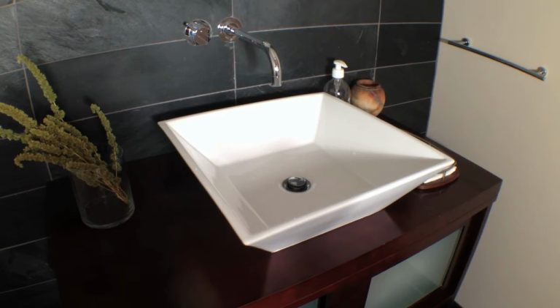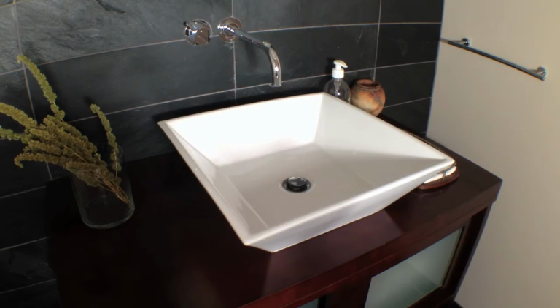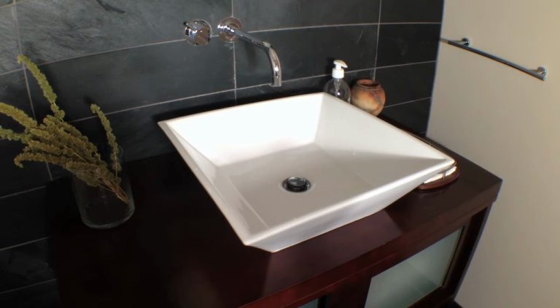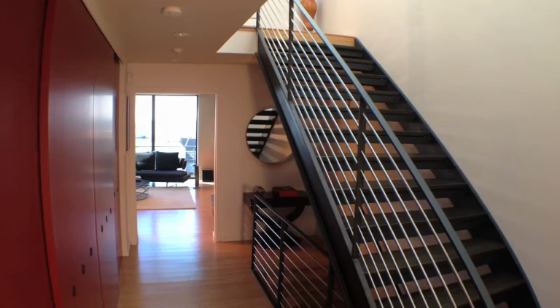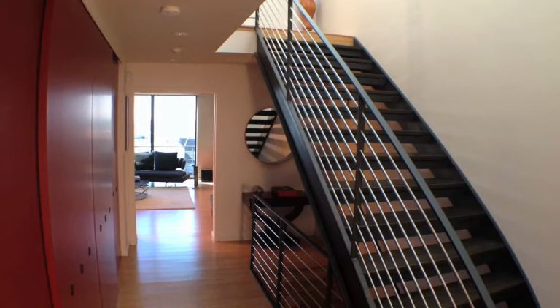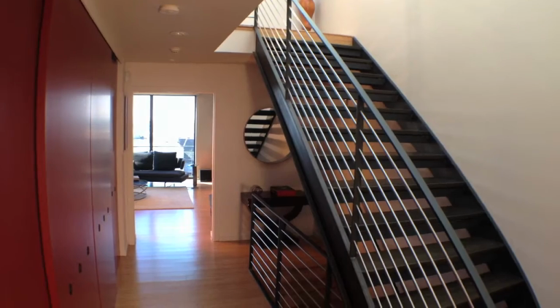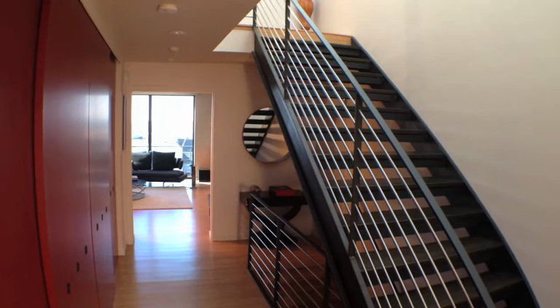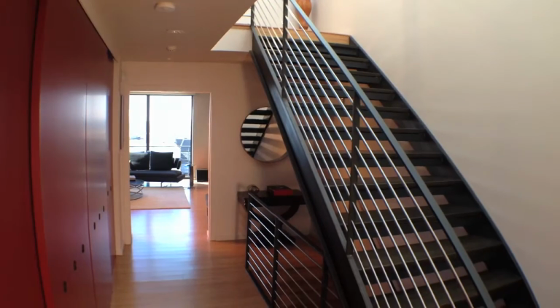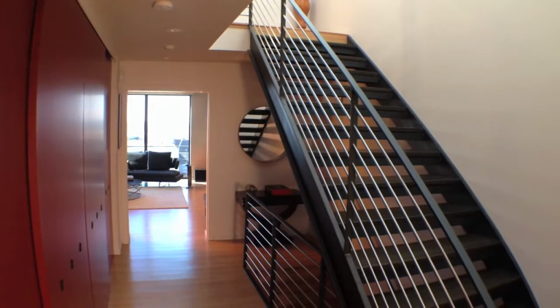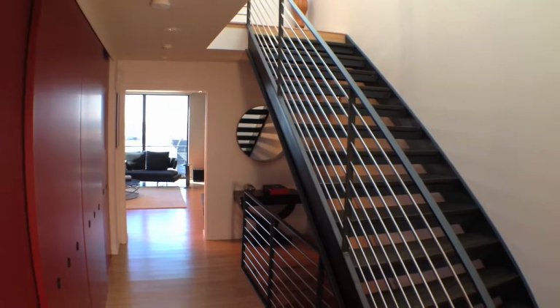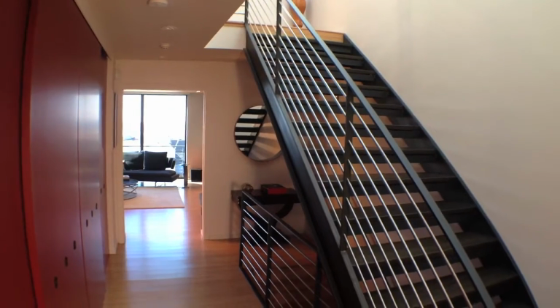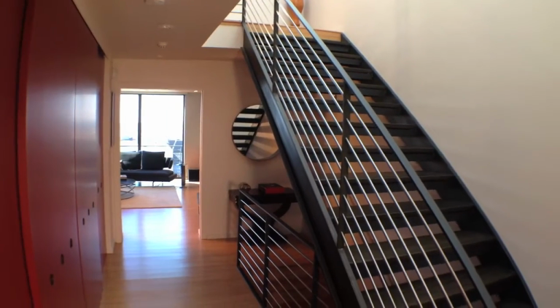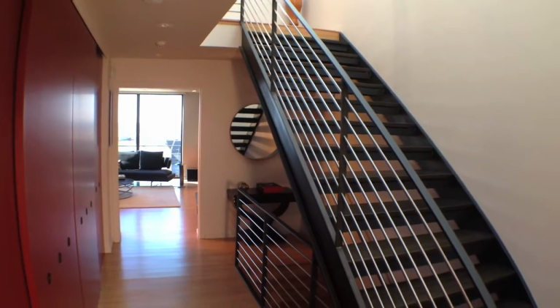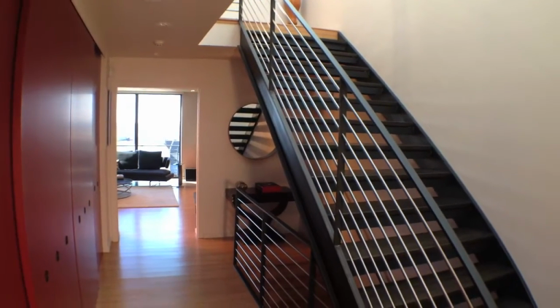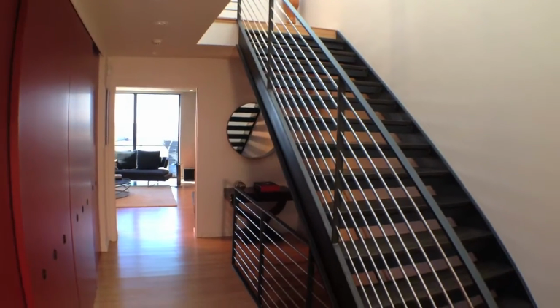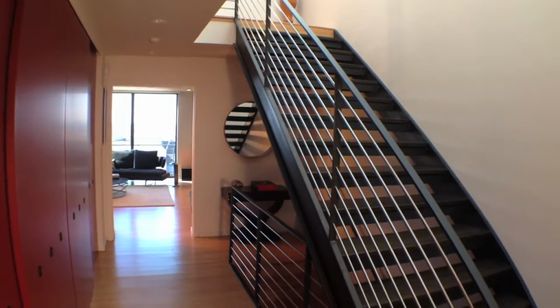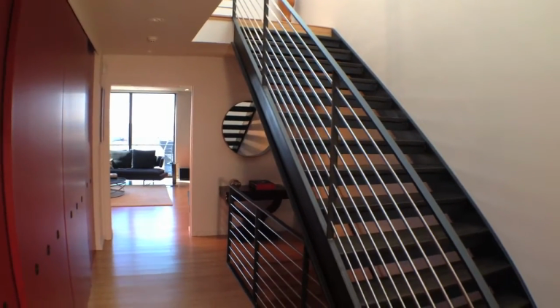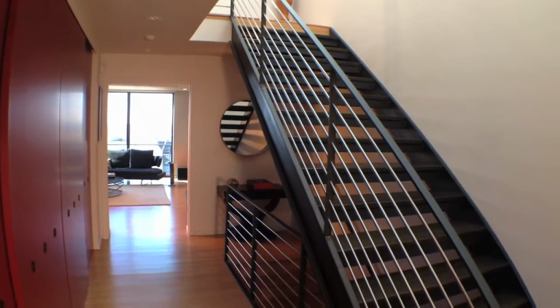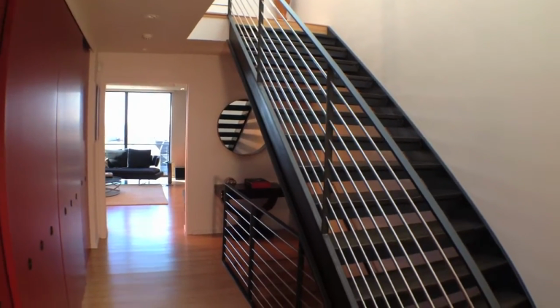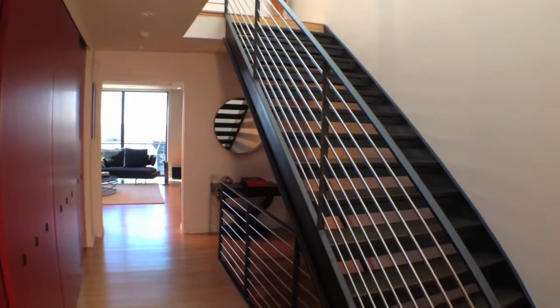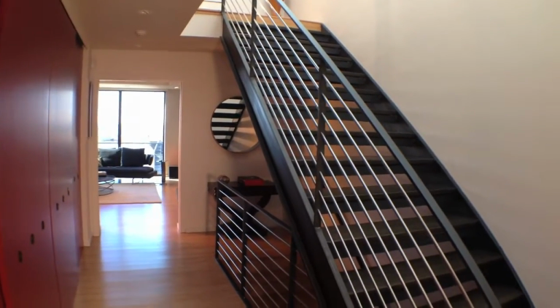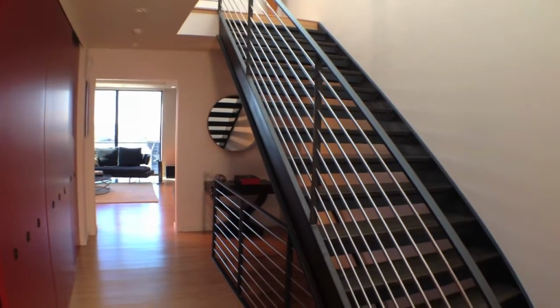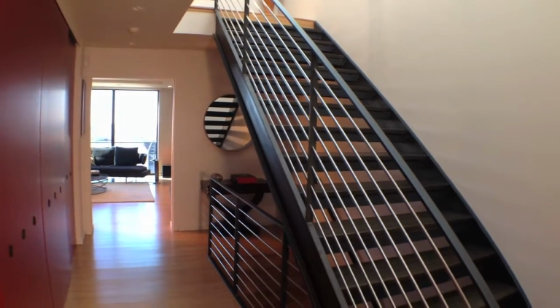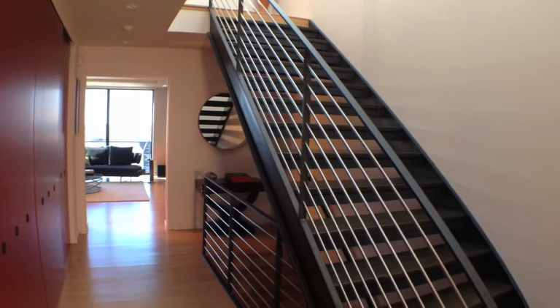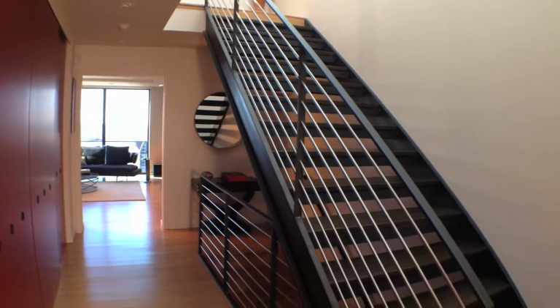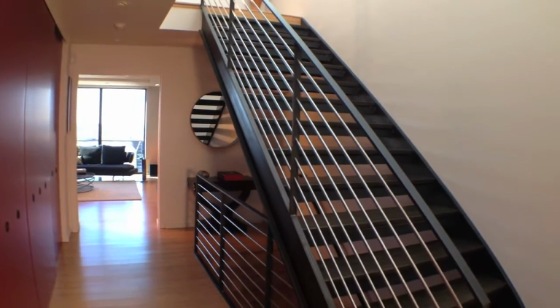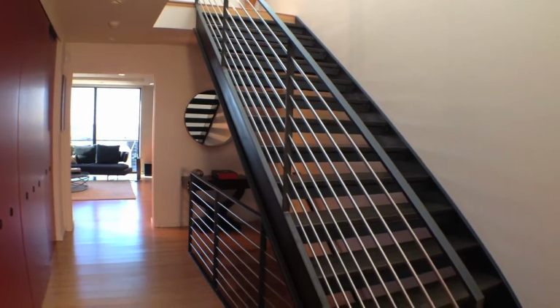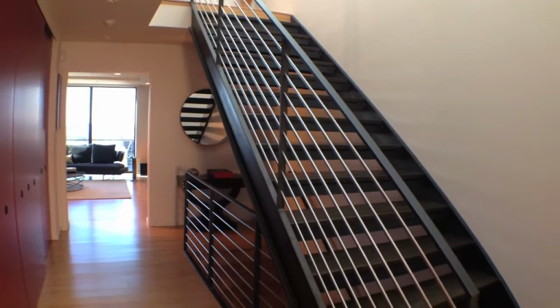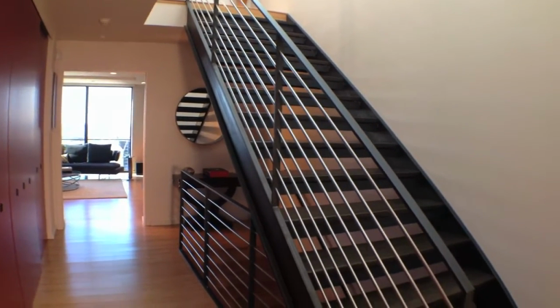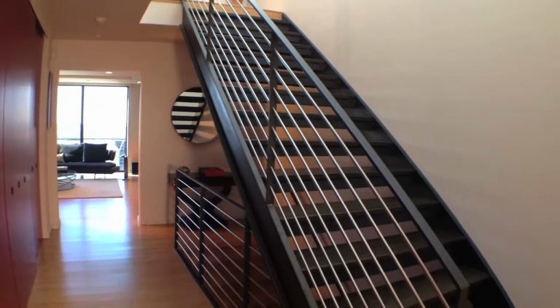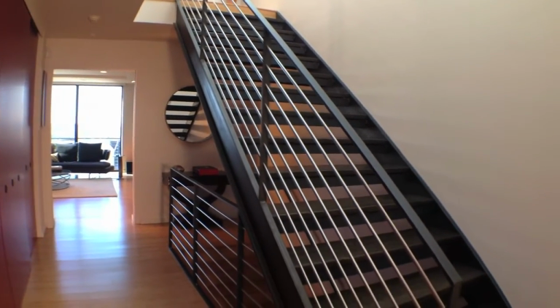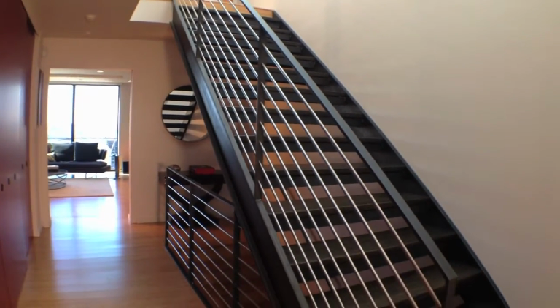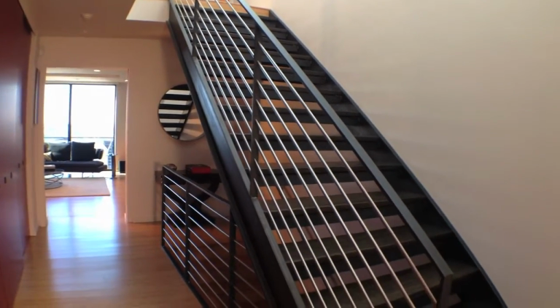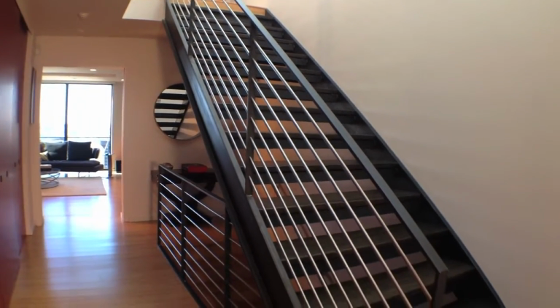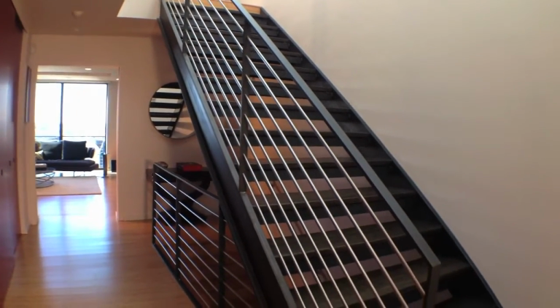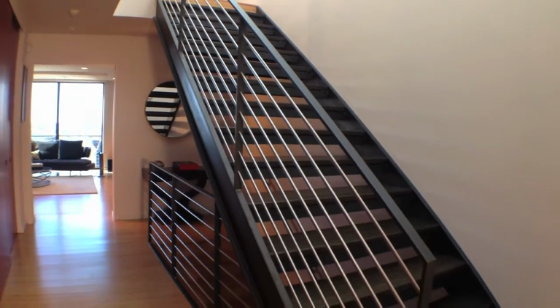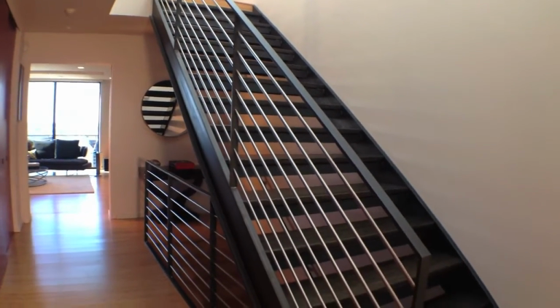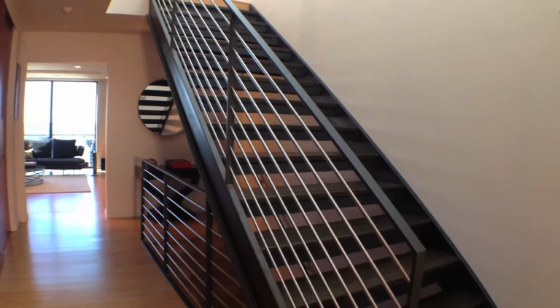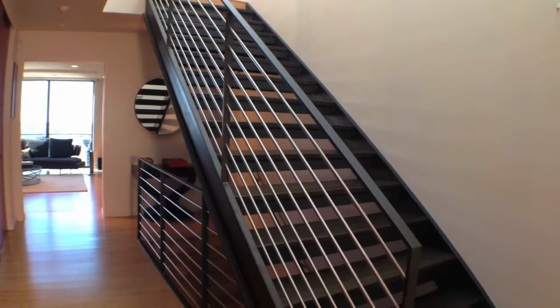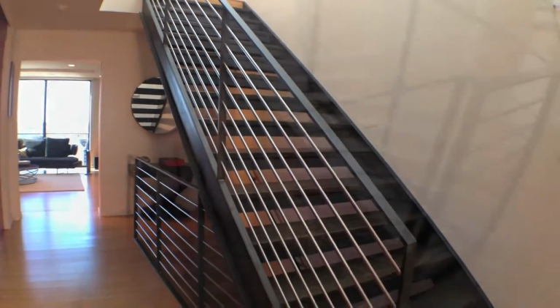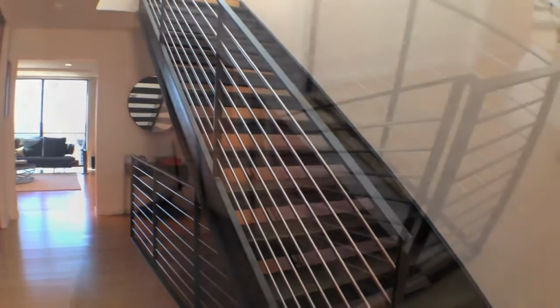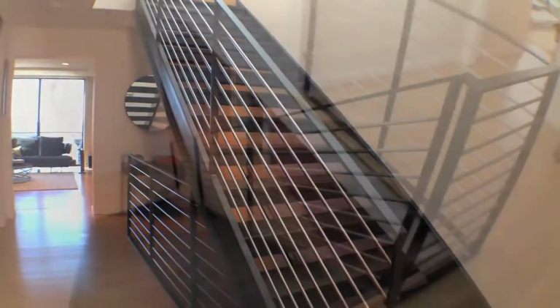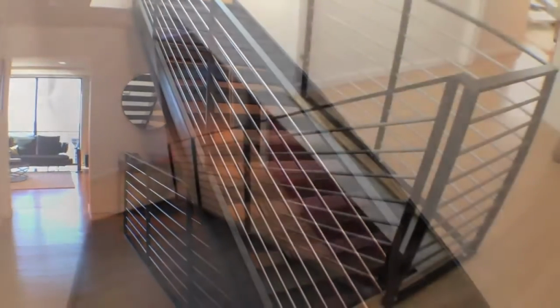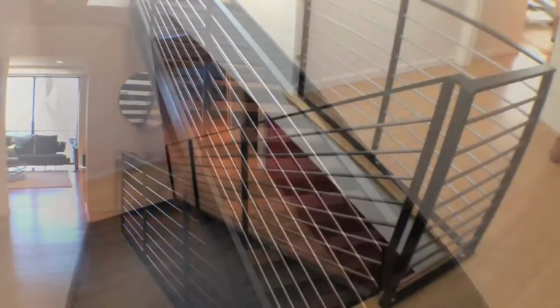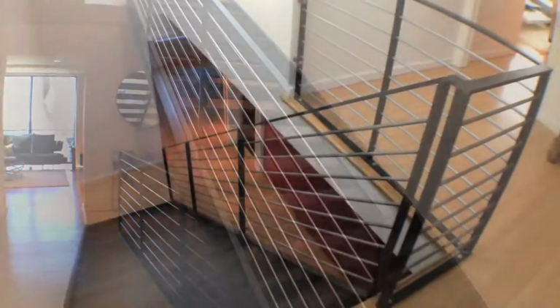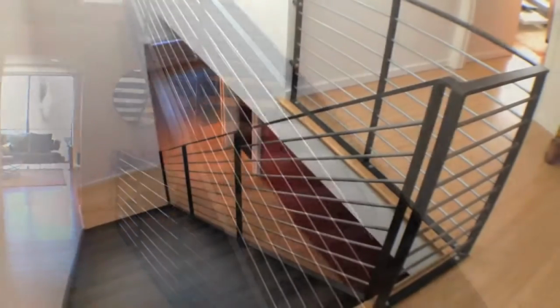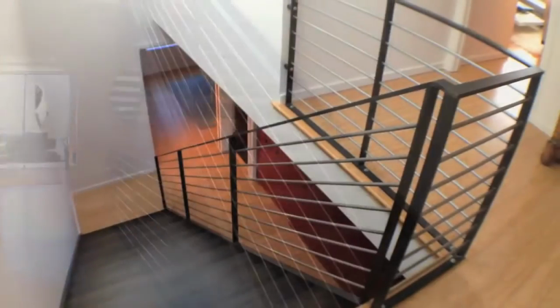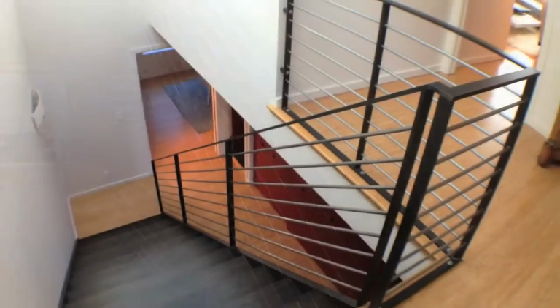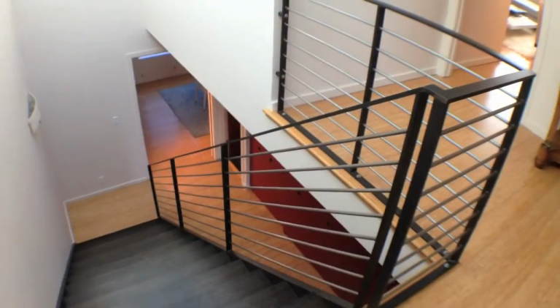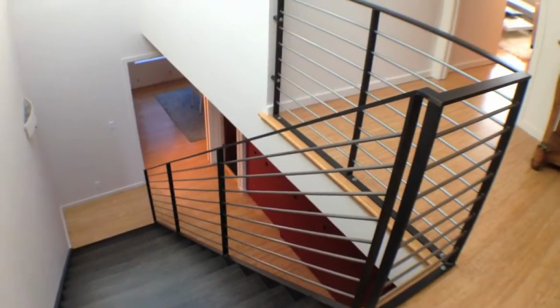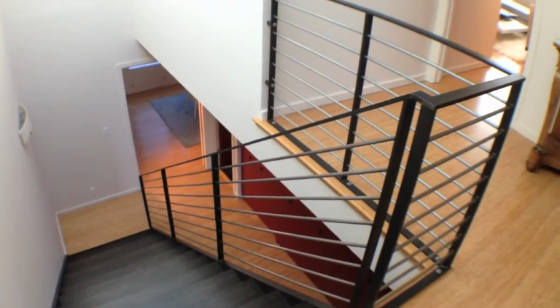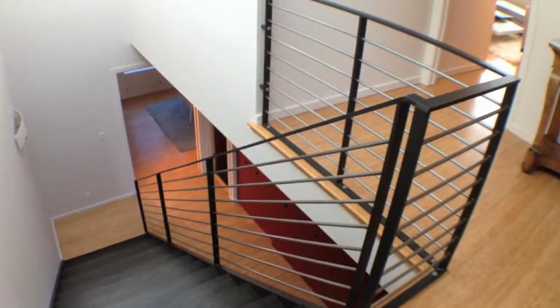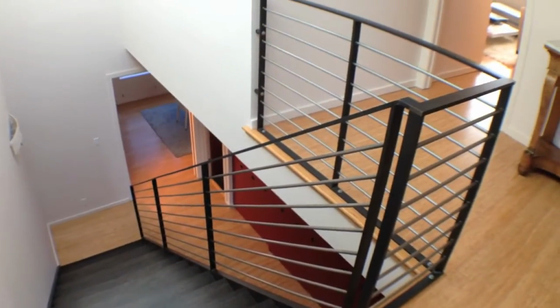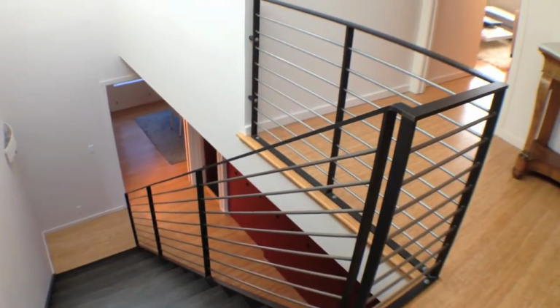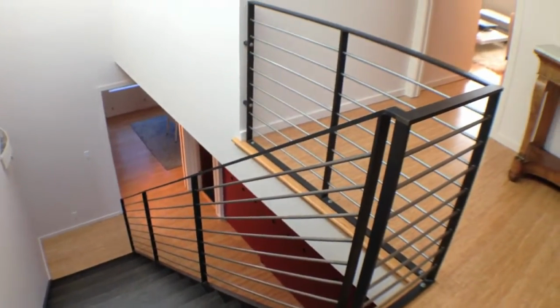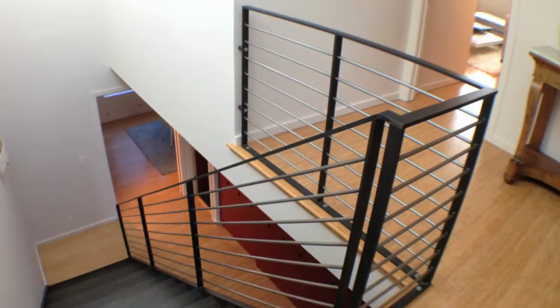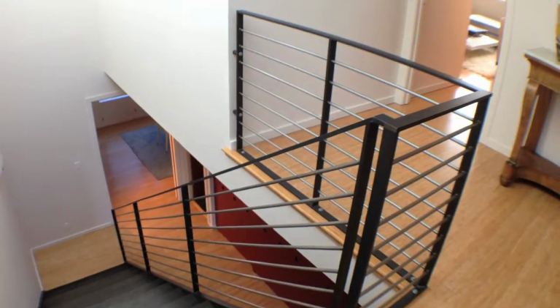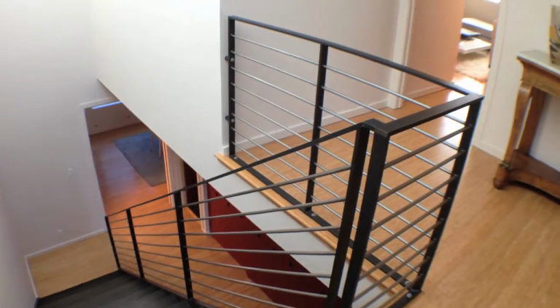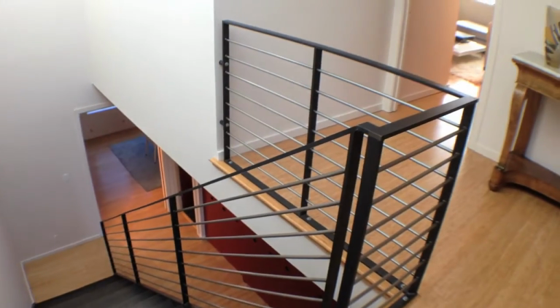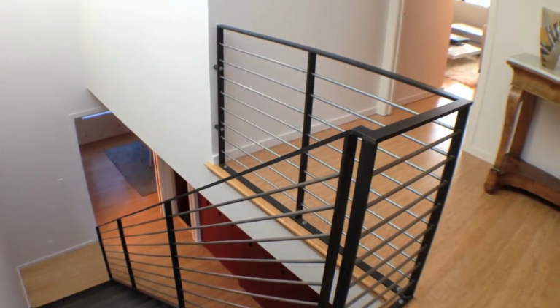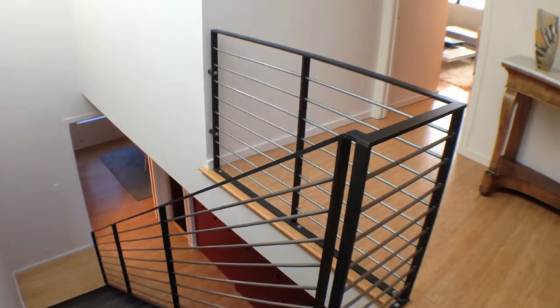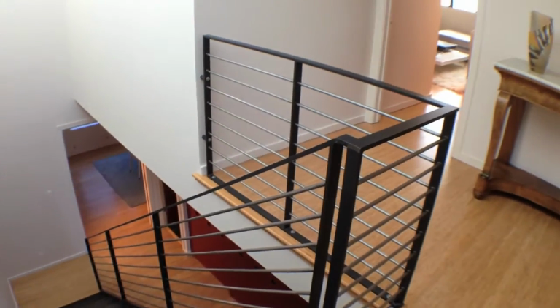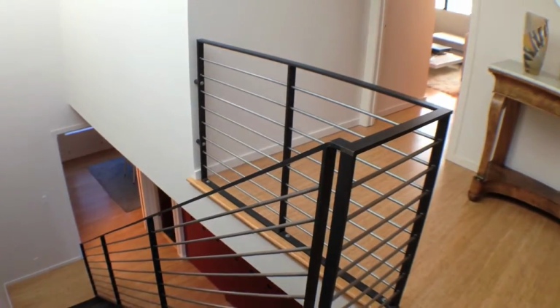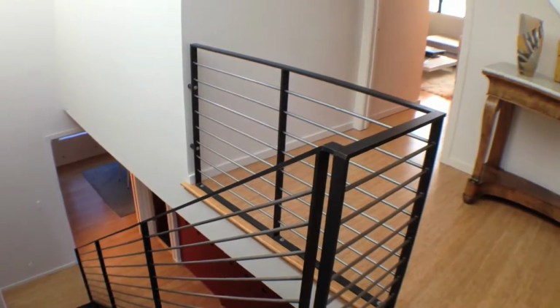Adjacent is a powder room. Here you'll also find a wall of closets, and just up the second flight of stairs is the bedroom level.